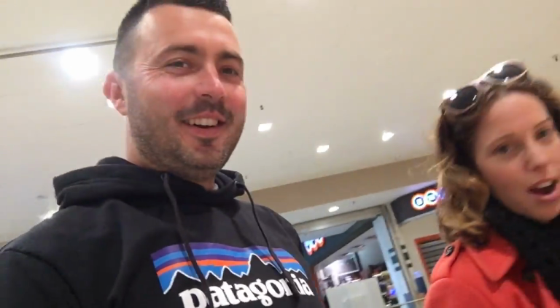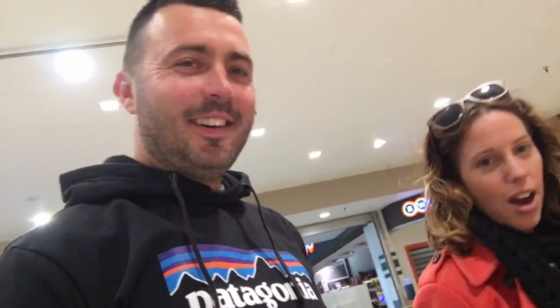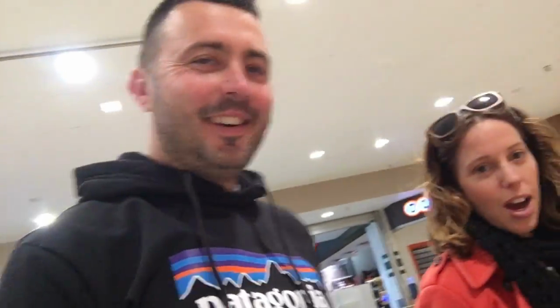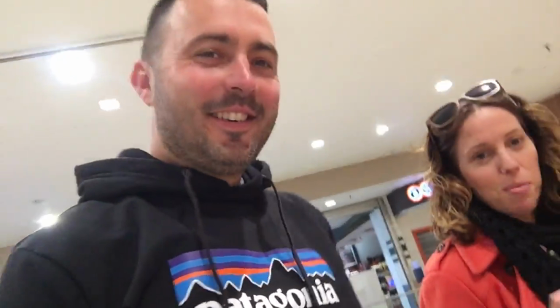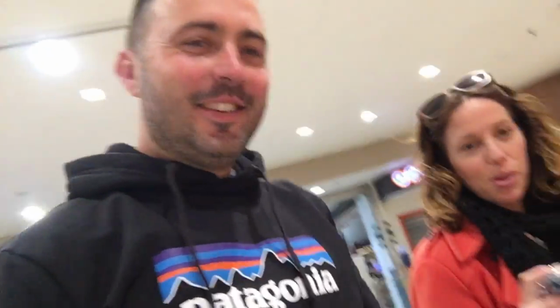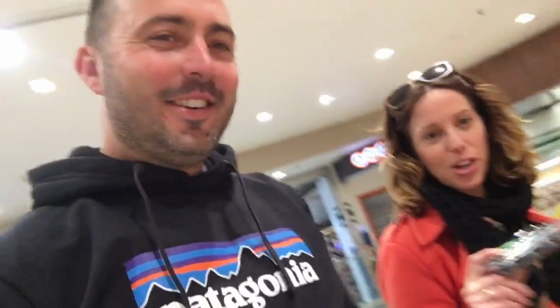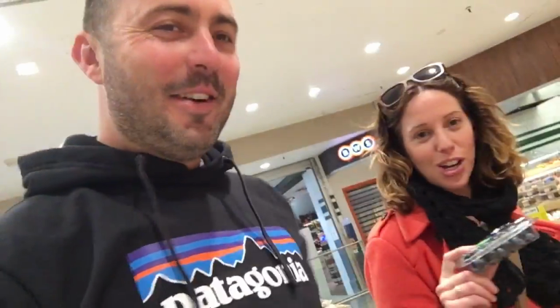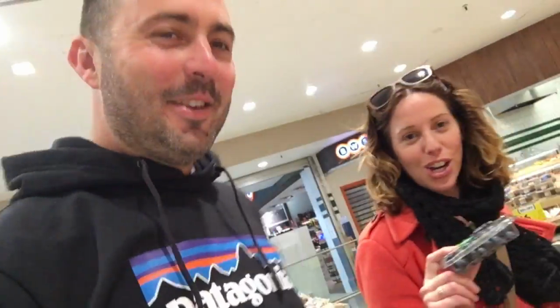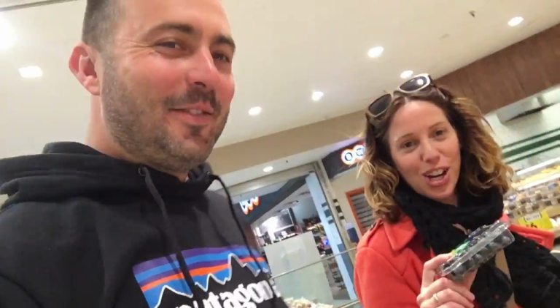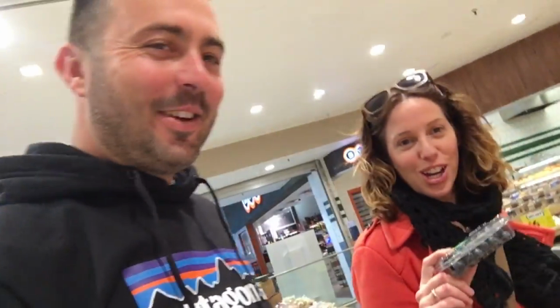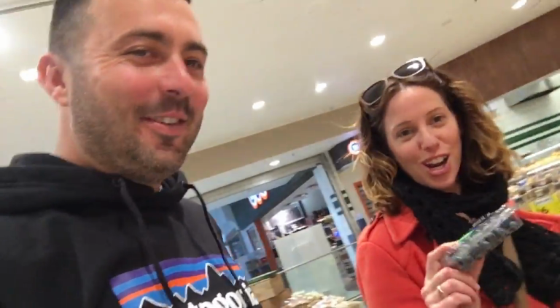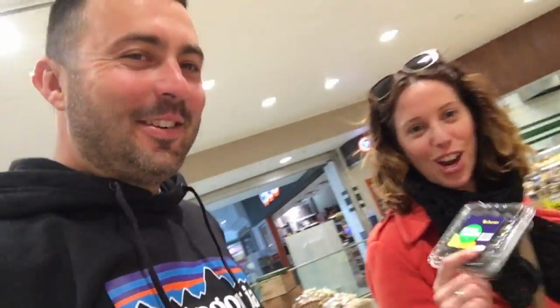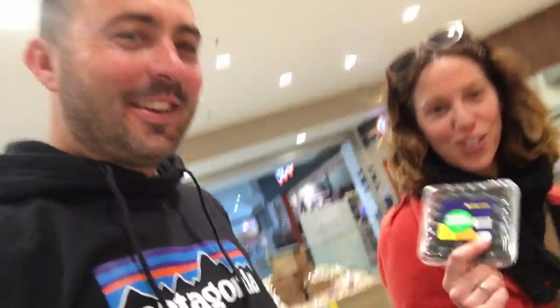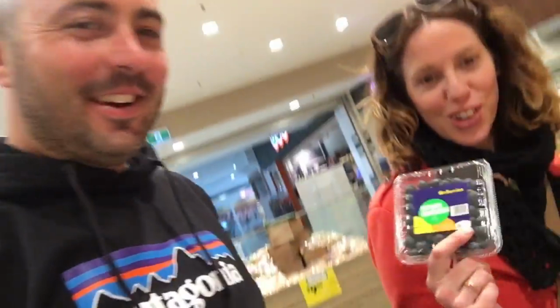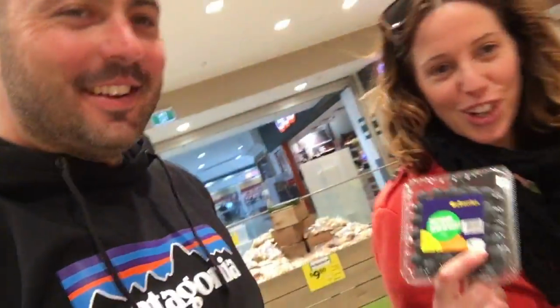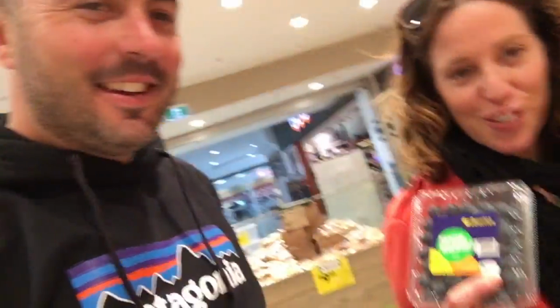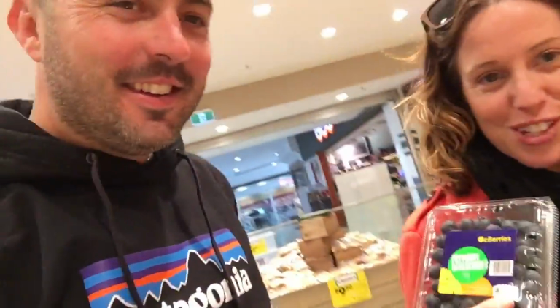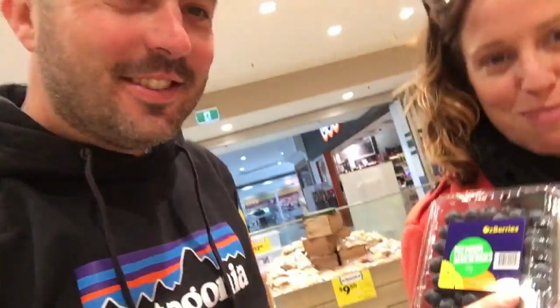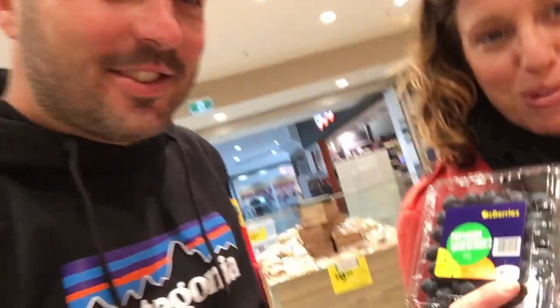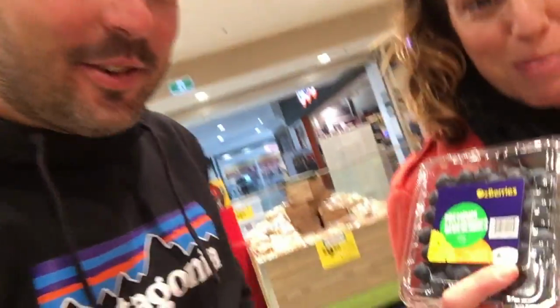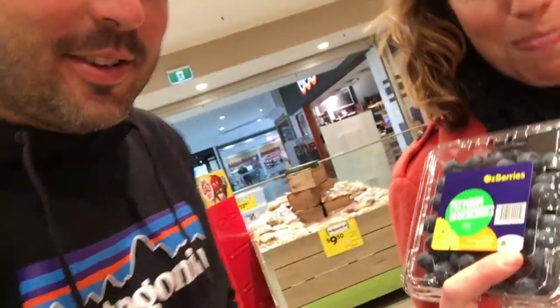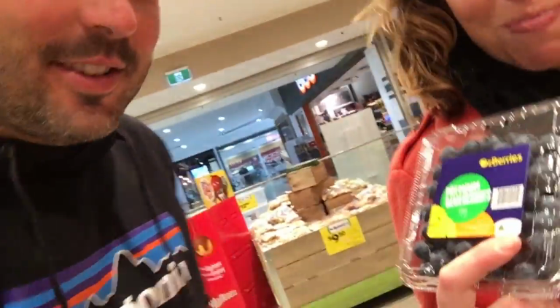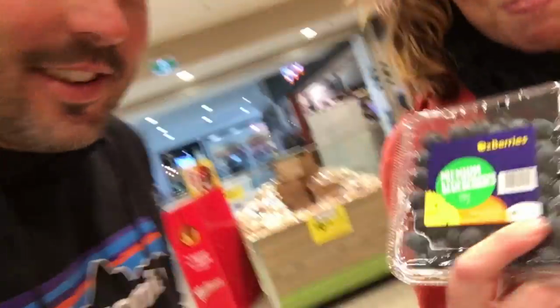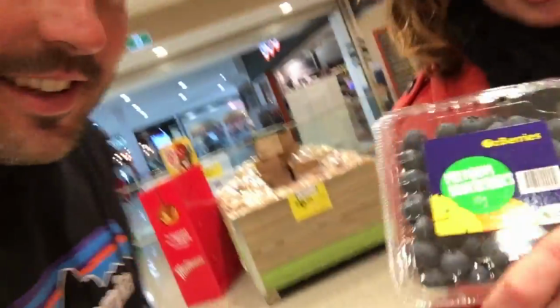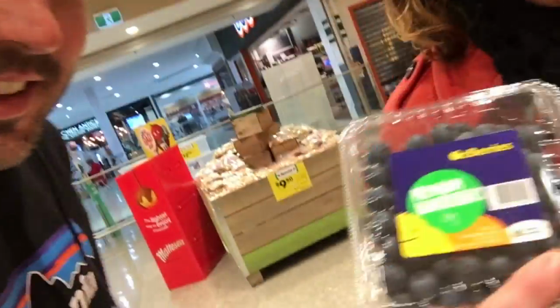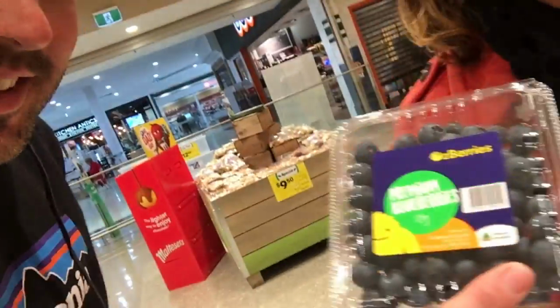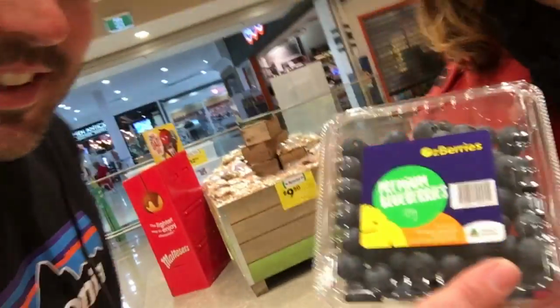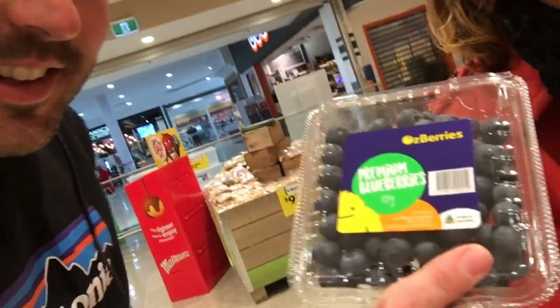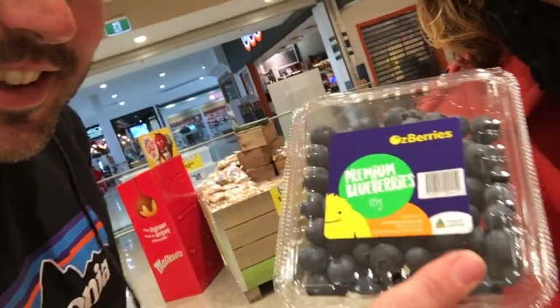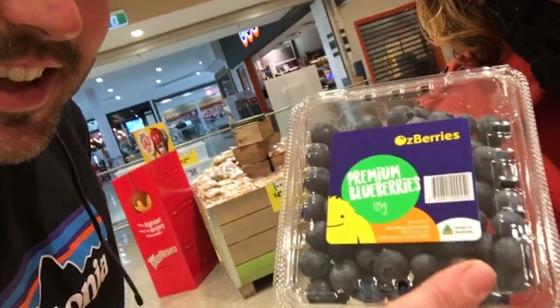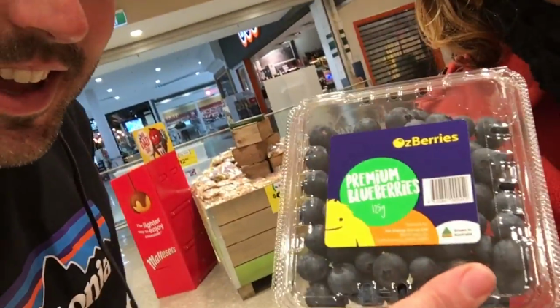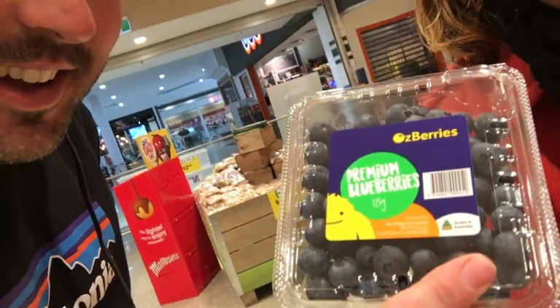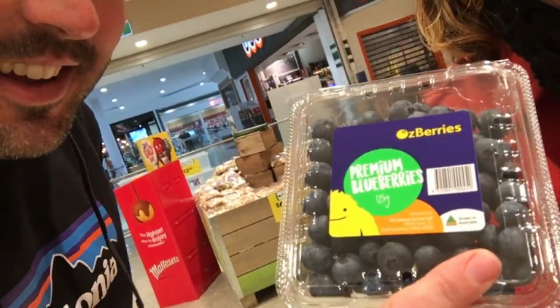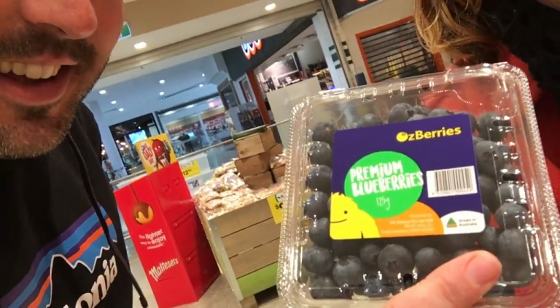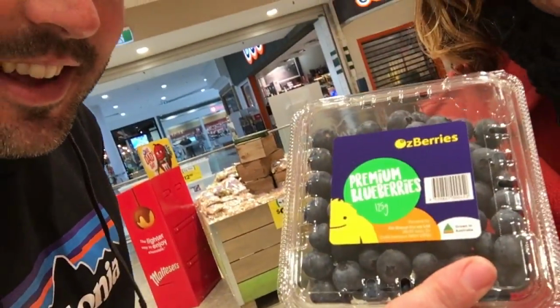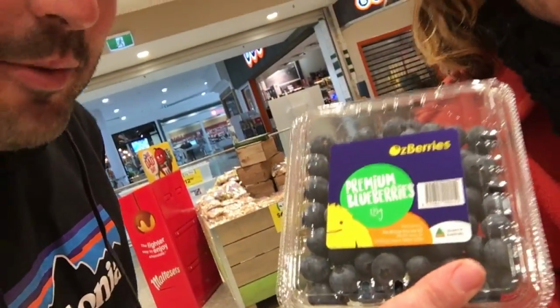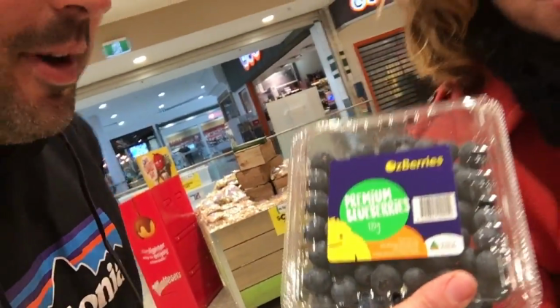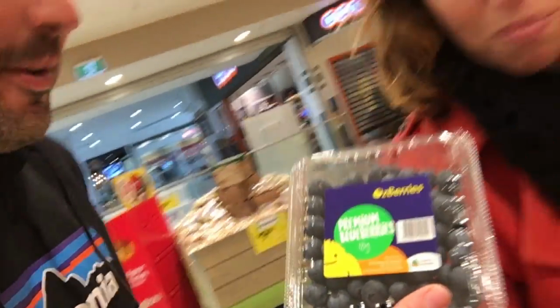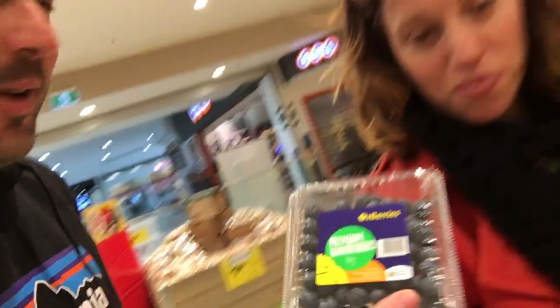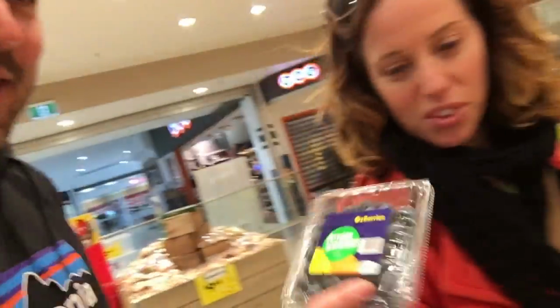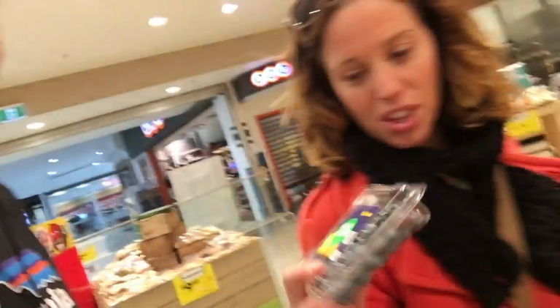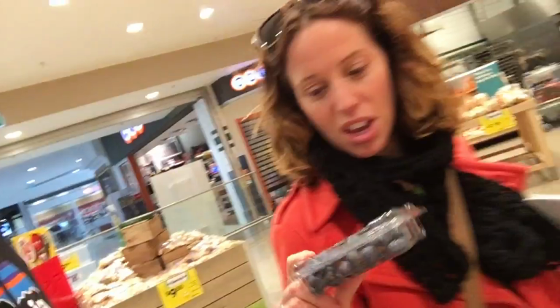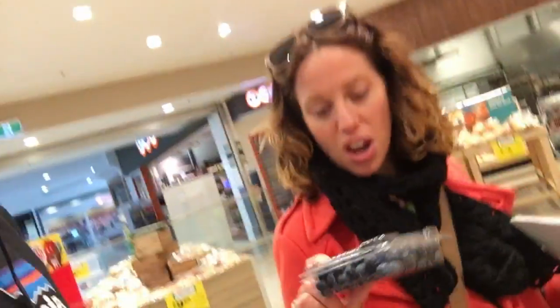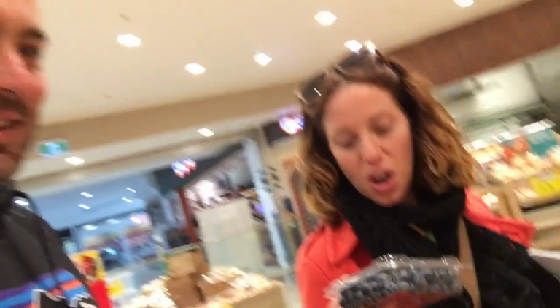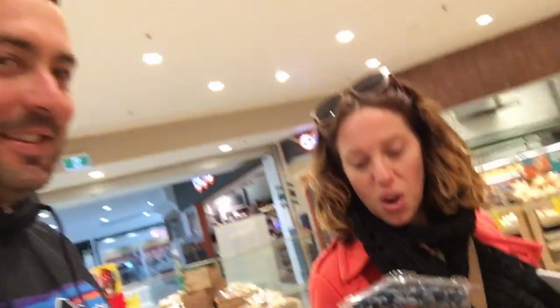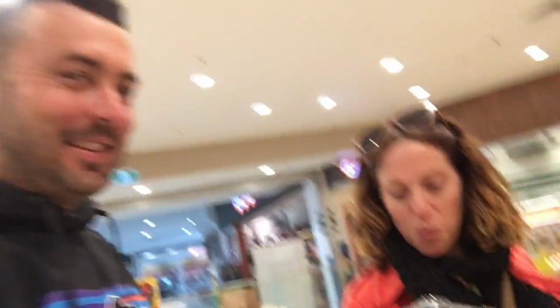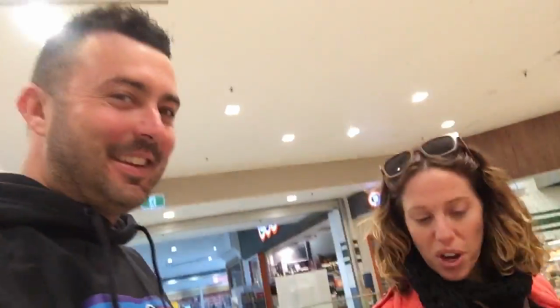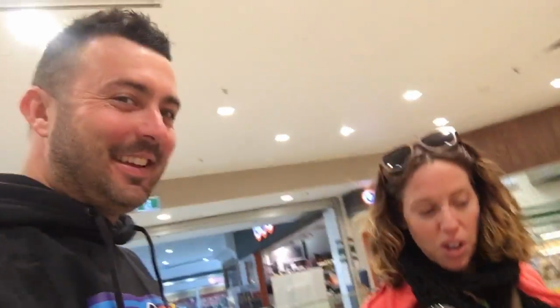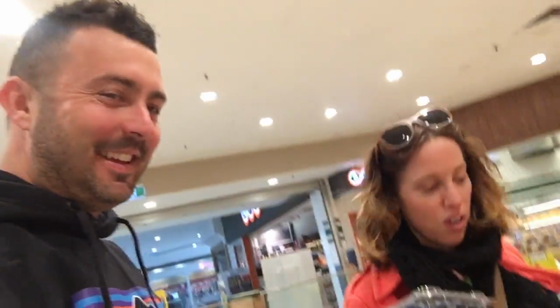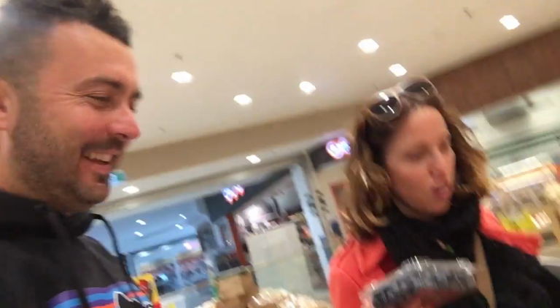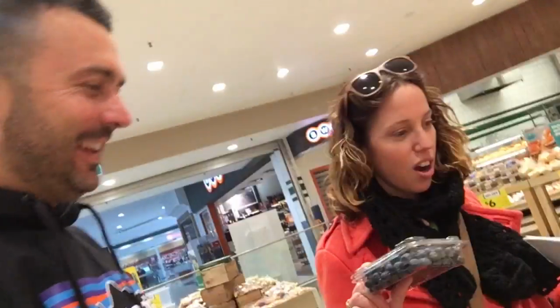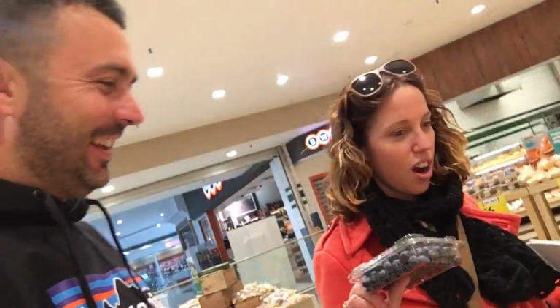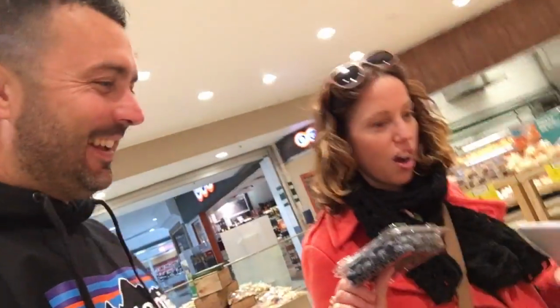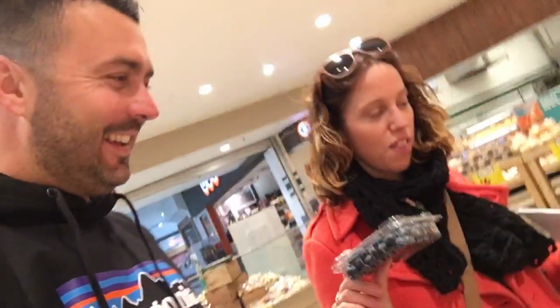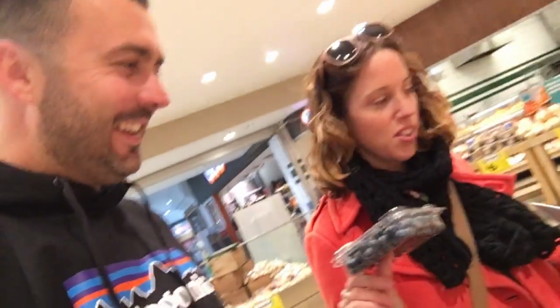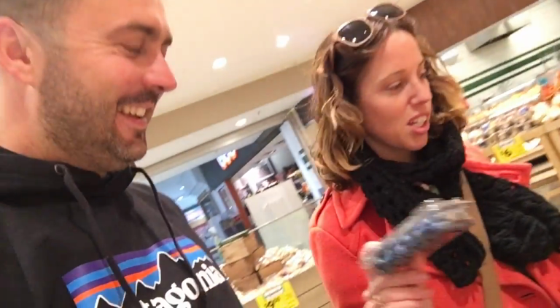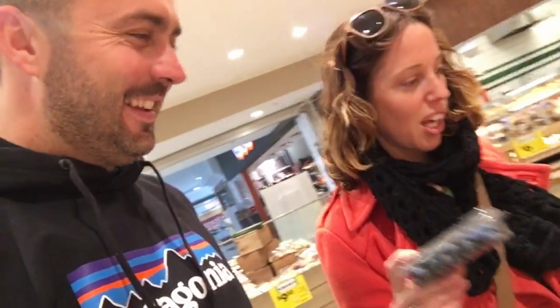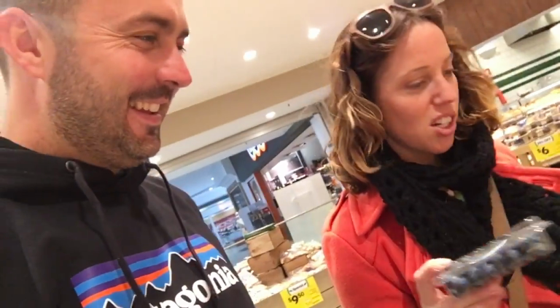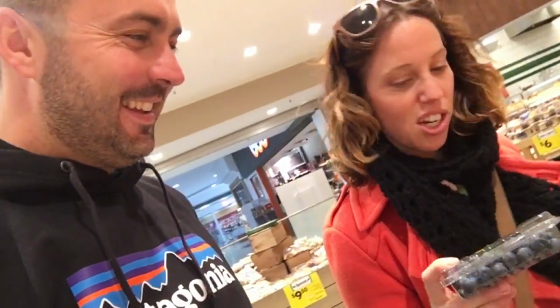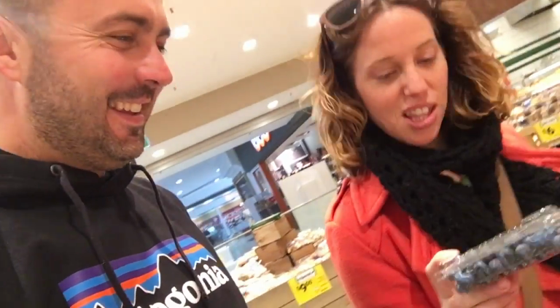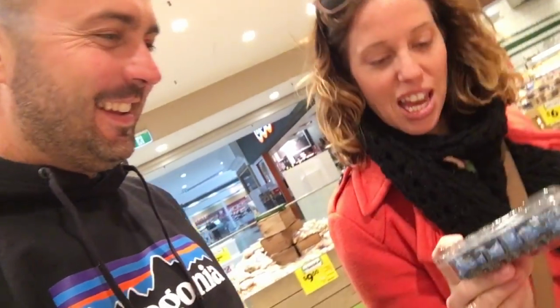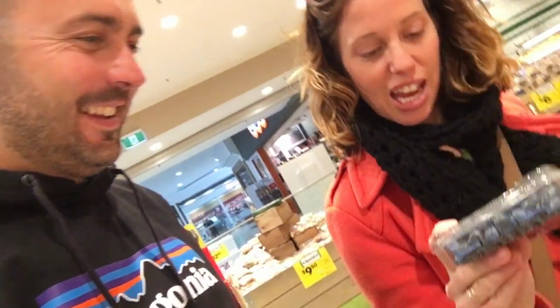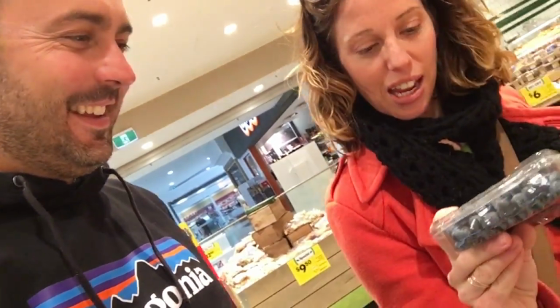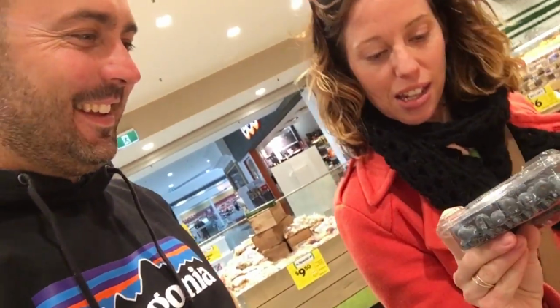Hold on, alright, what have you got? What have you got? I'm going to go for some blueberries. Why are these blueberries? Well, I've selected these.